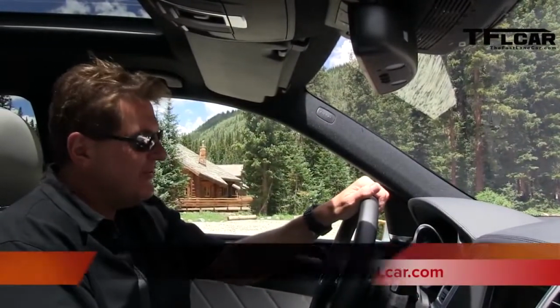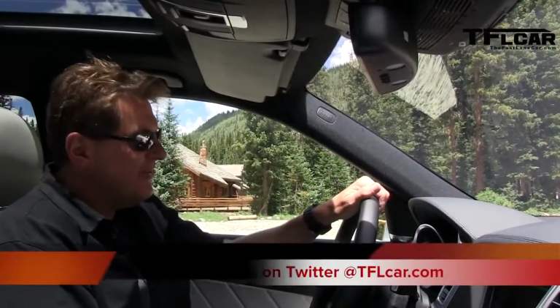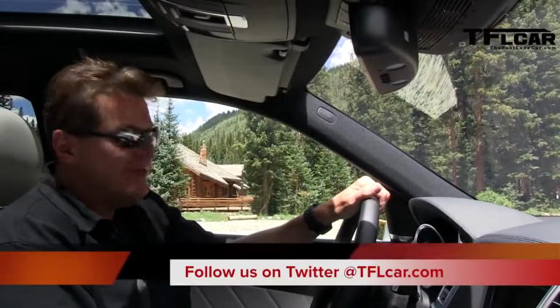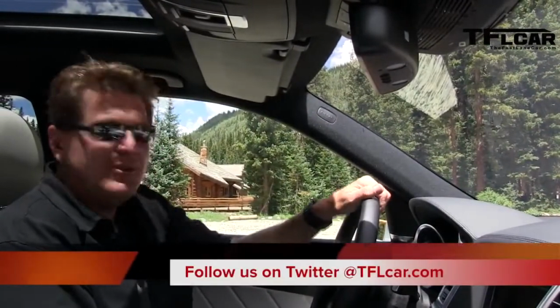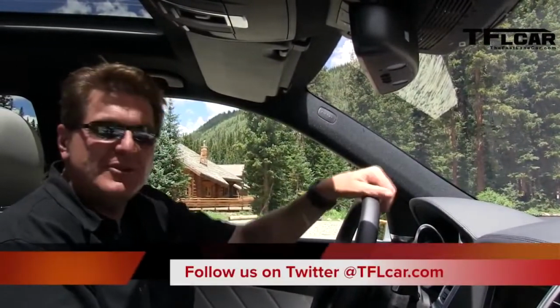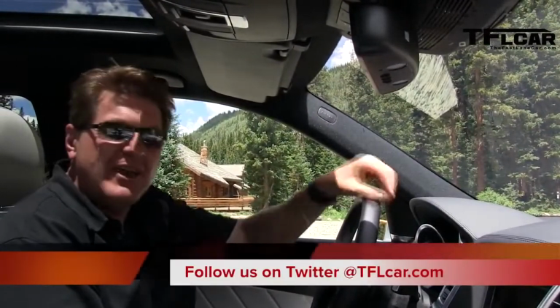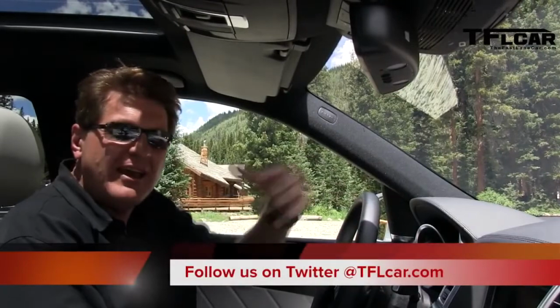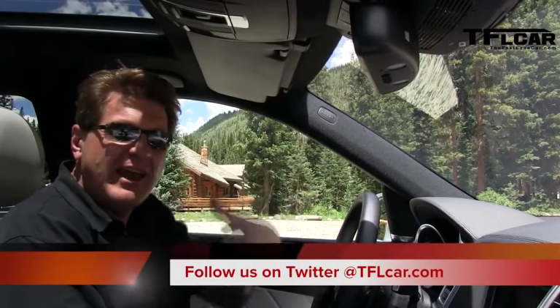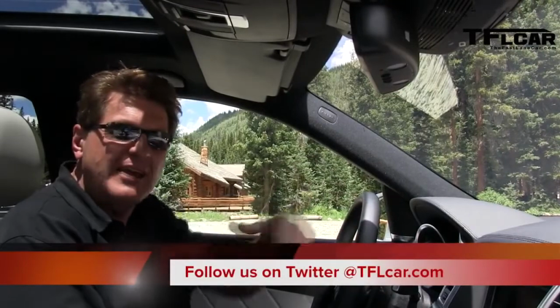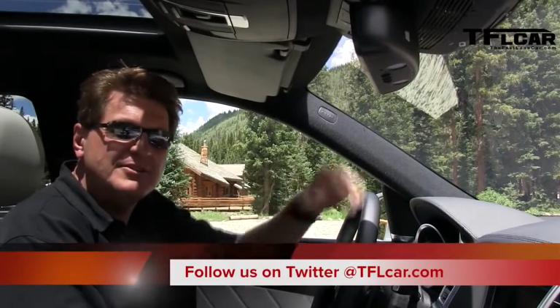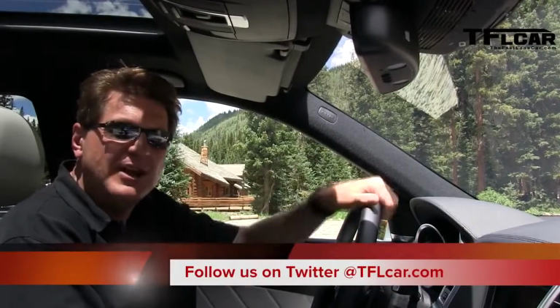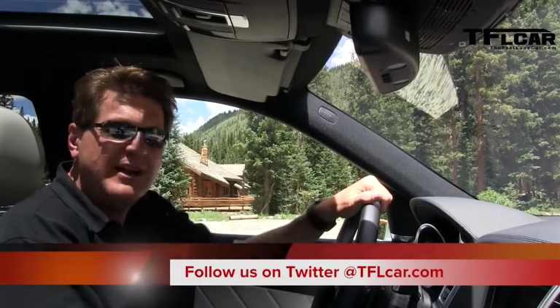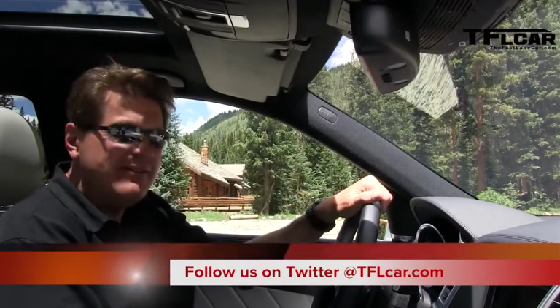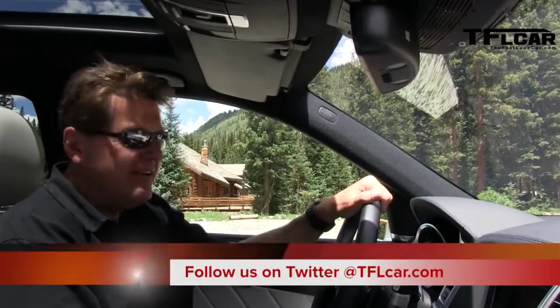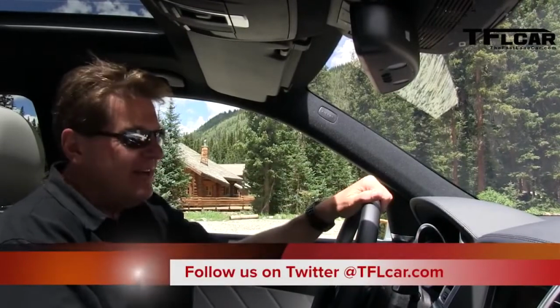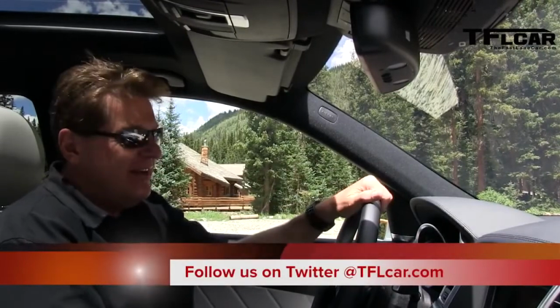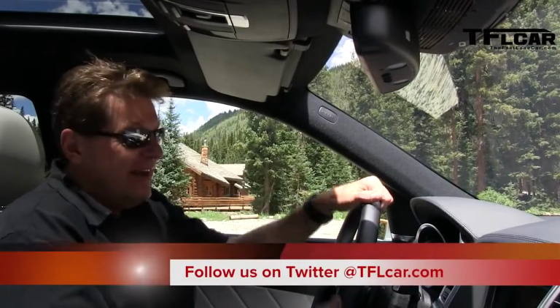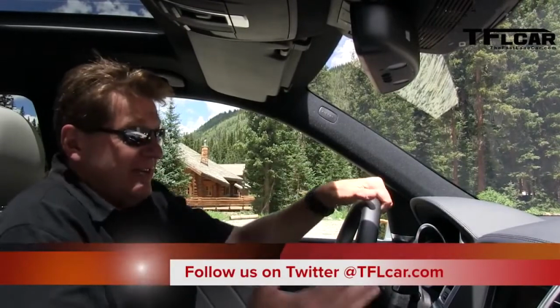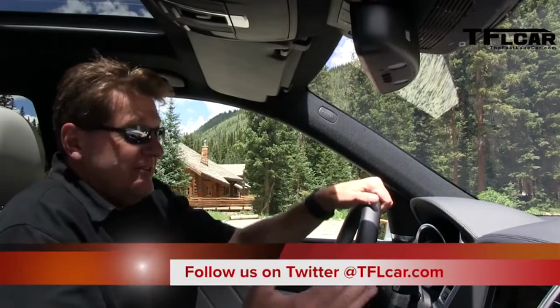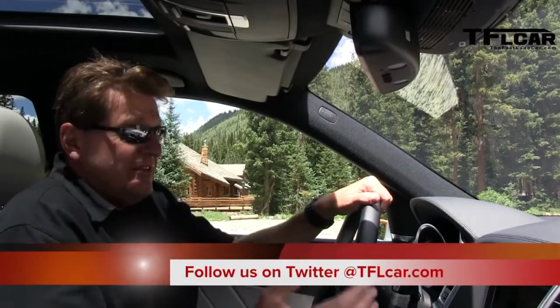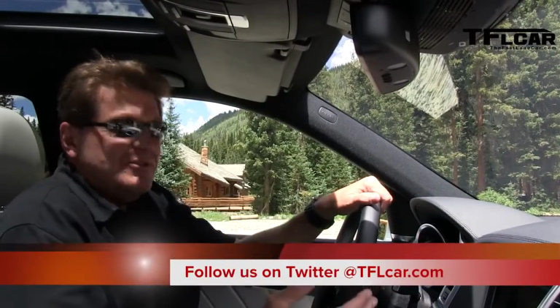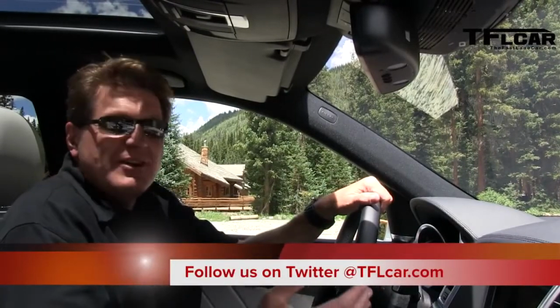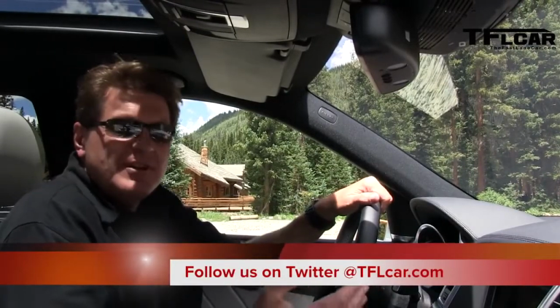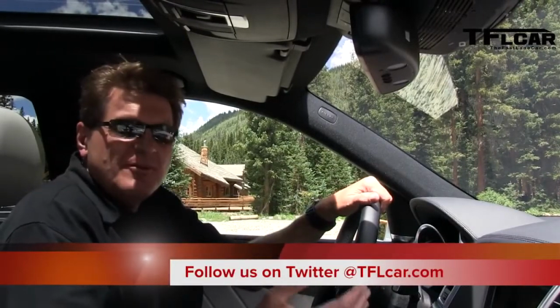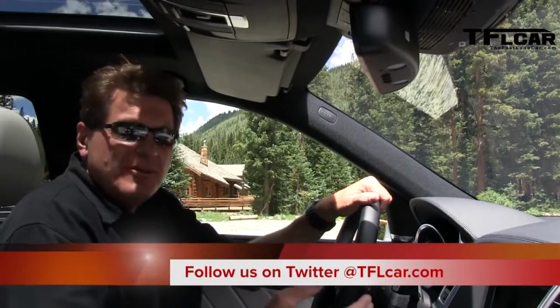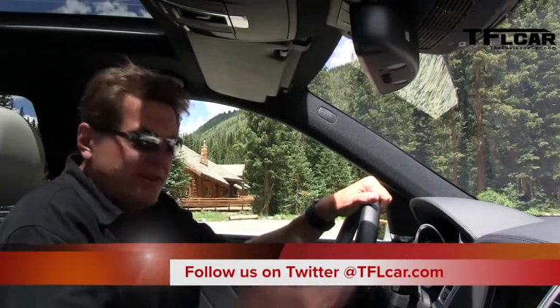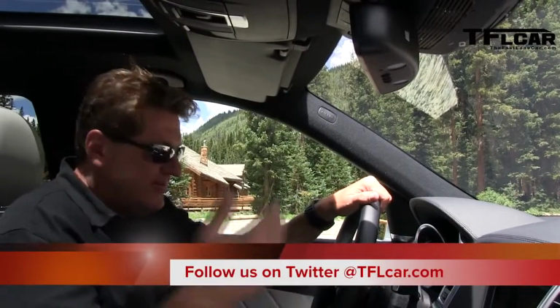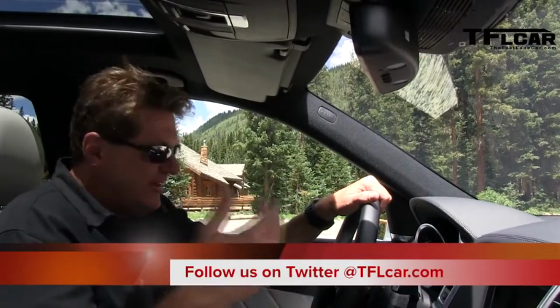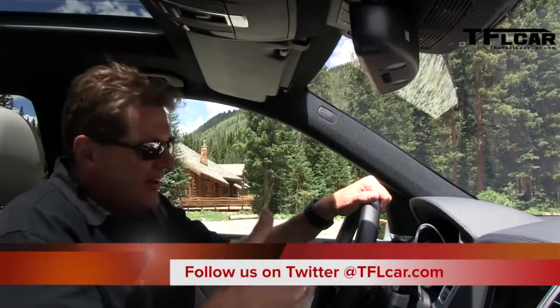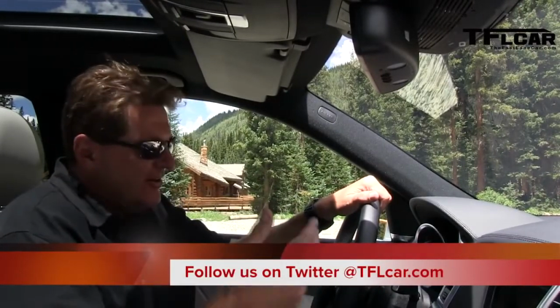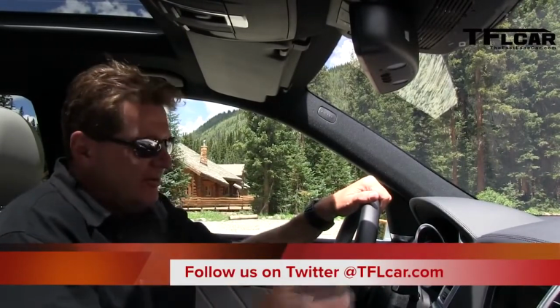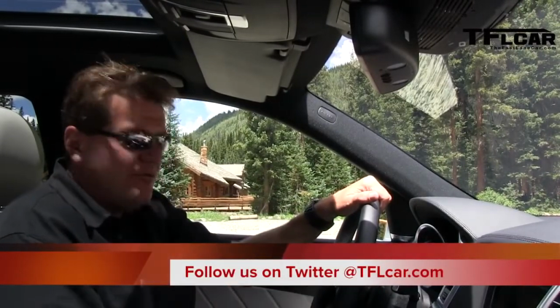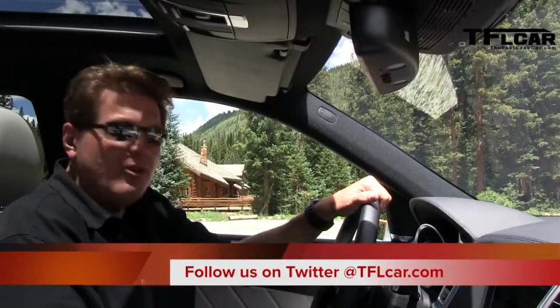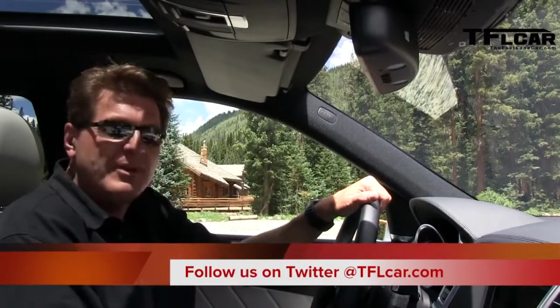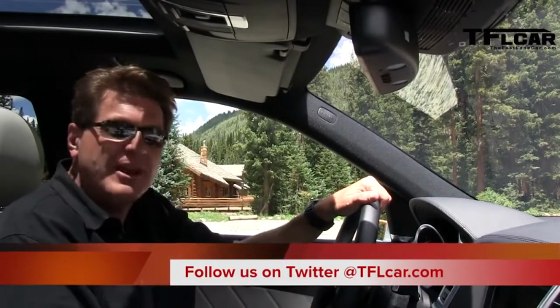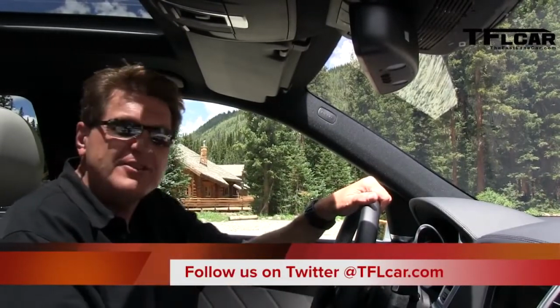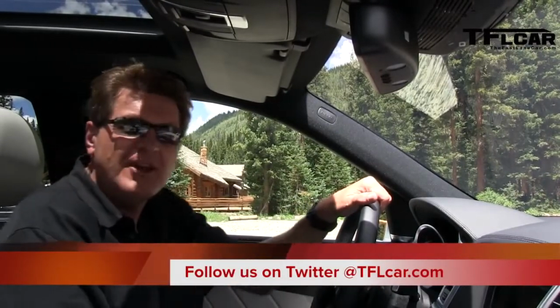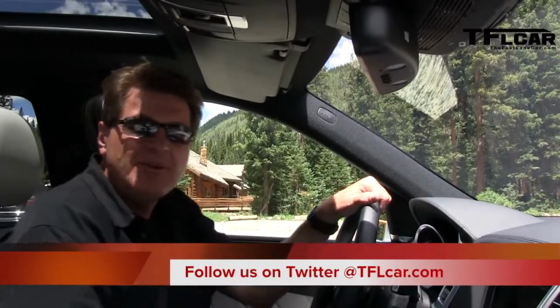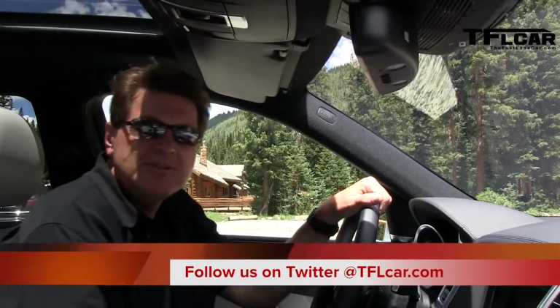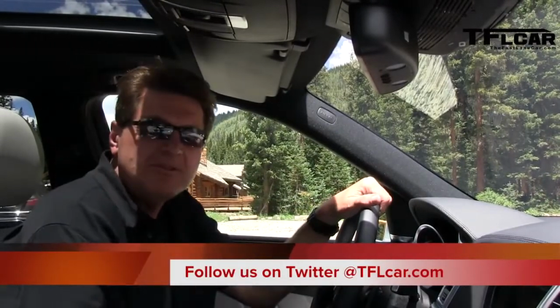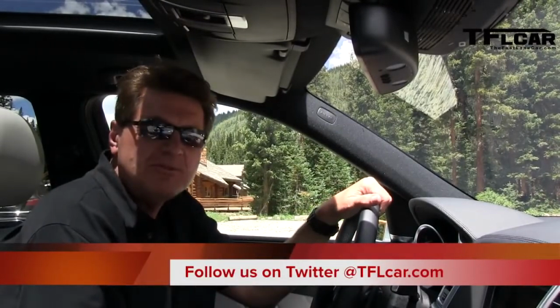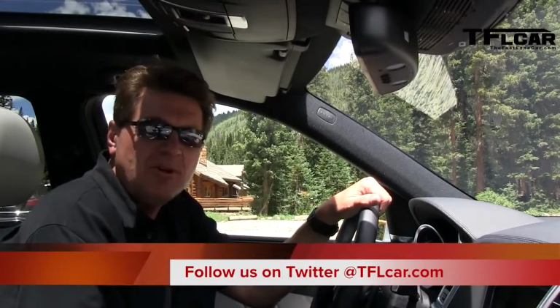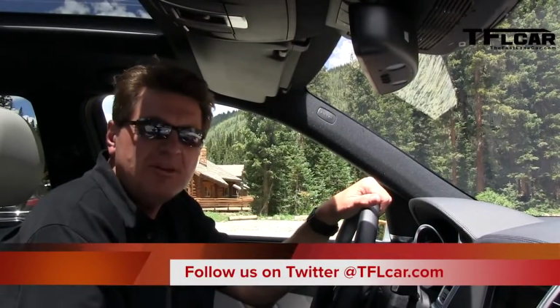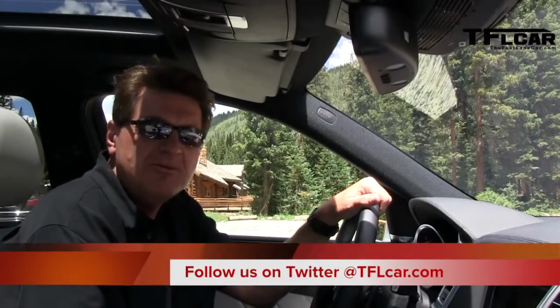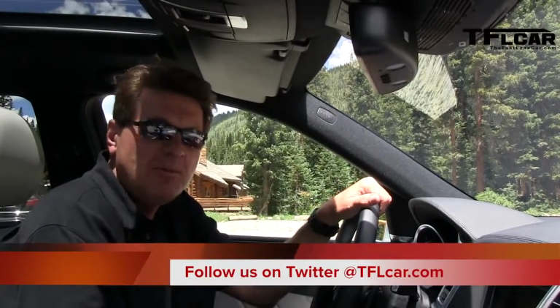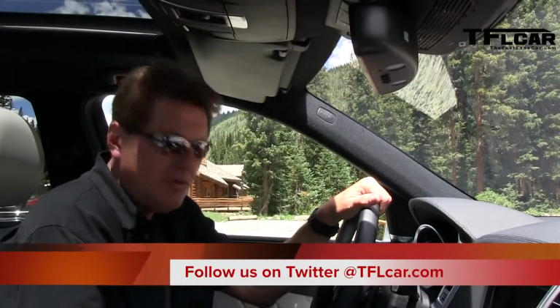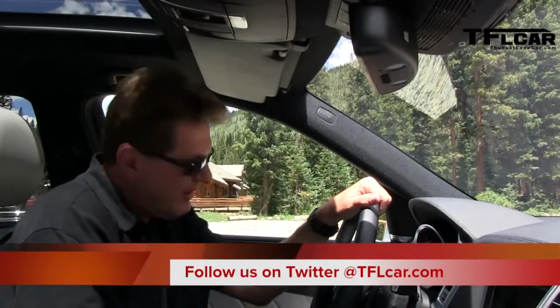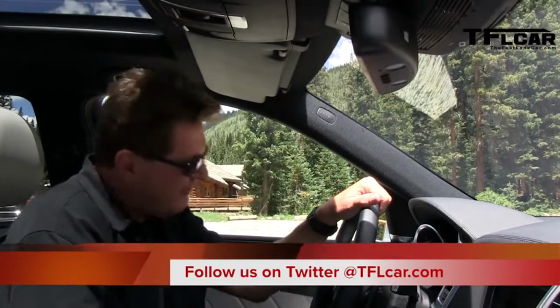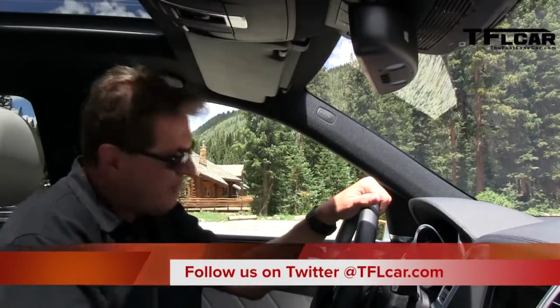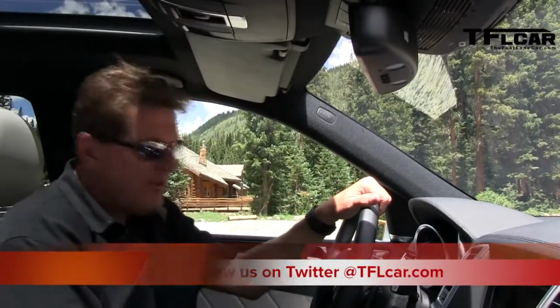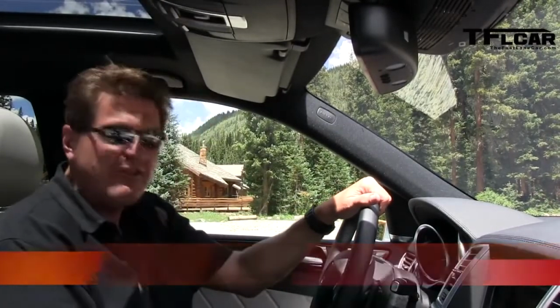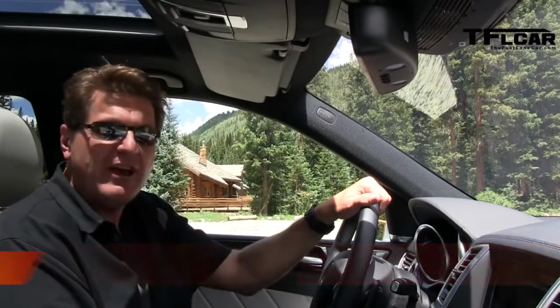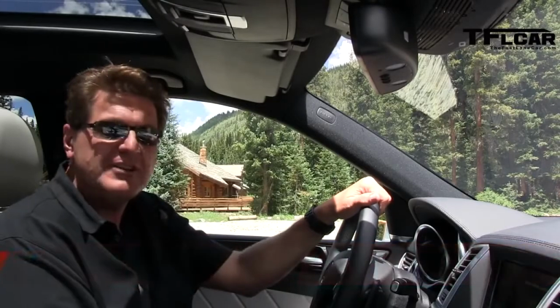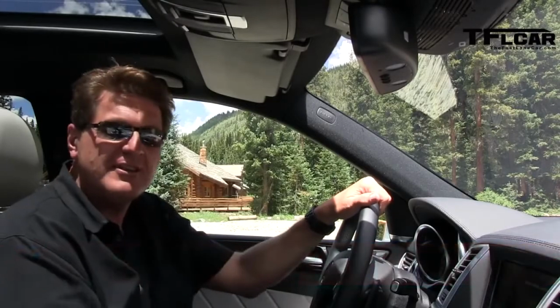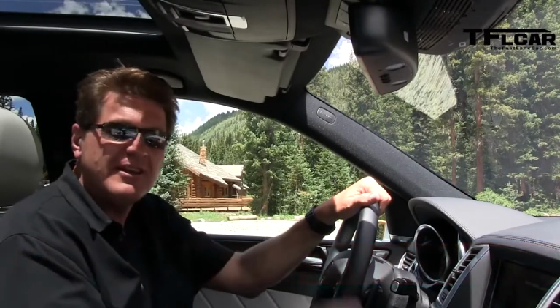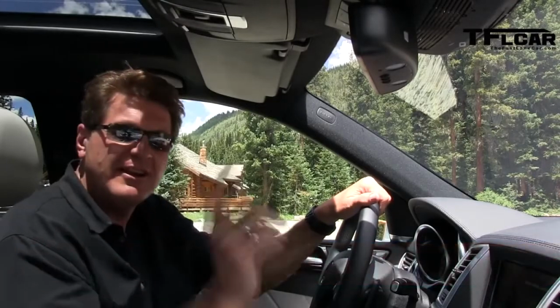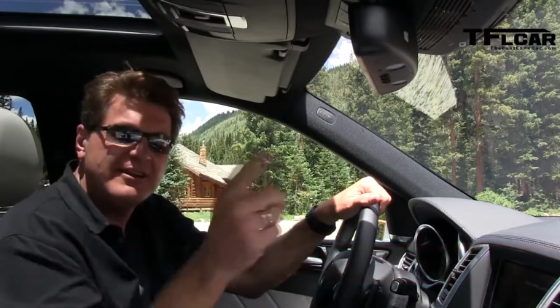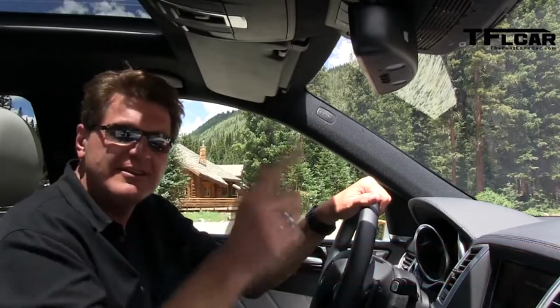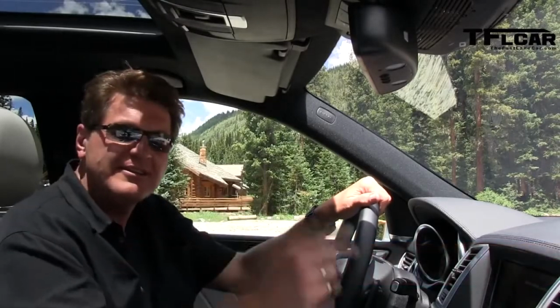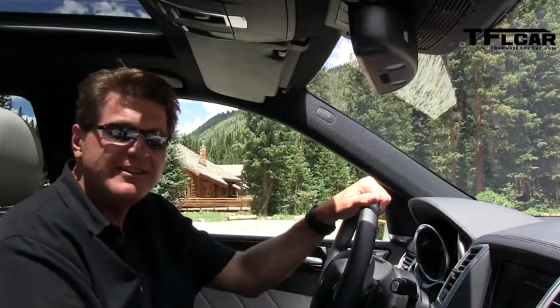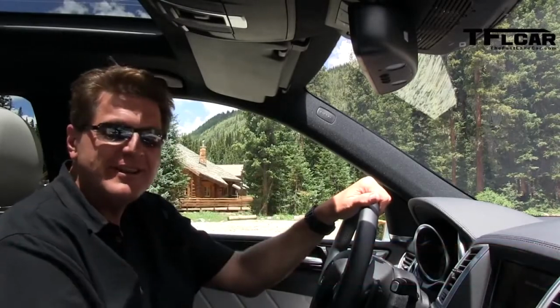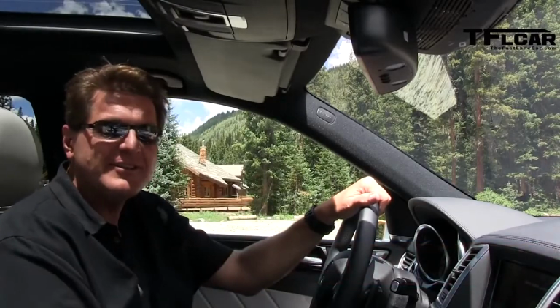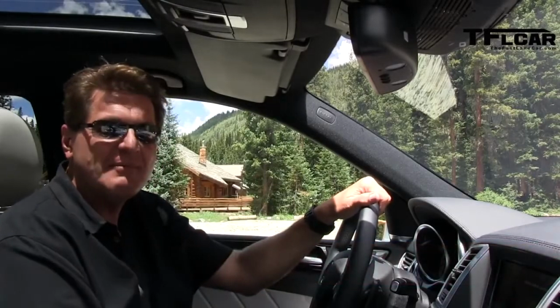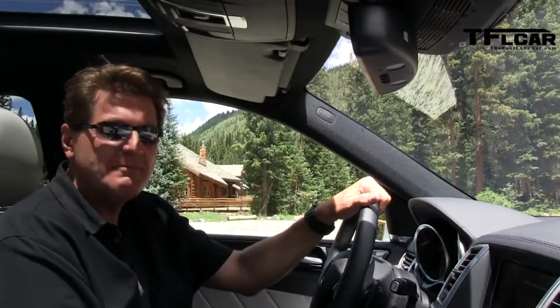So for those of you who say I can't drive, I don't need to drive anymore because the car will do it for me. As always, this is Roman reporting for the Fastlane Car. See you next time.